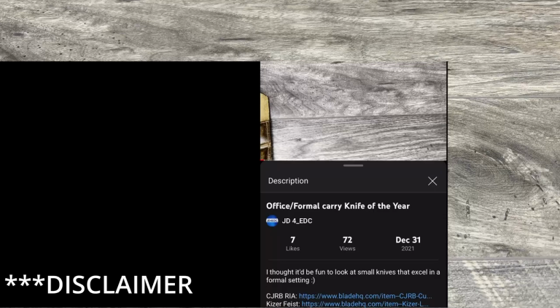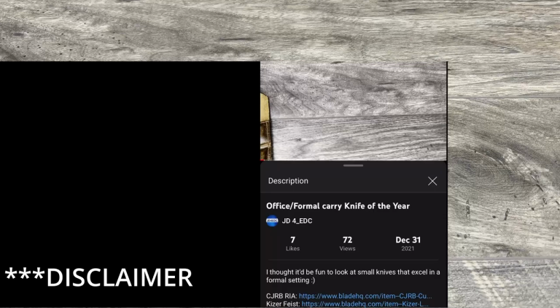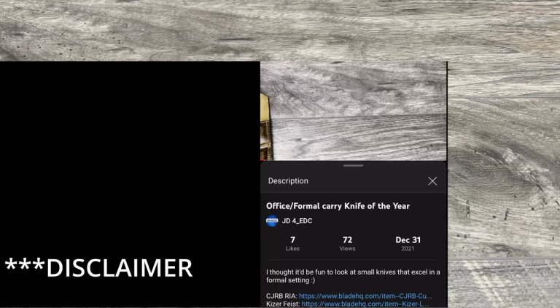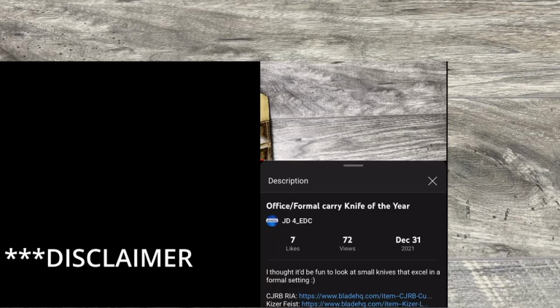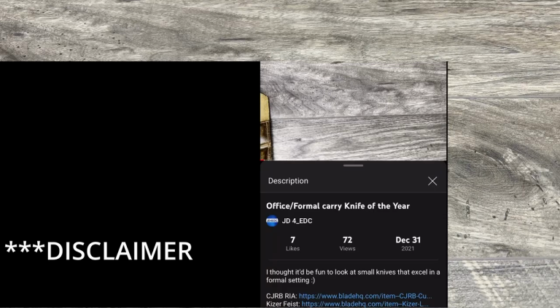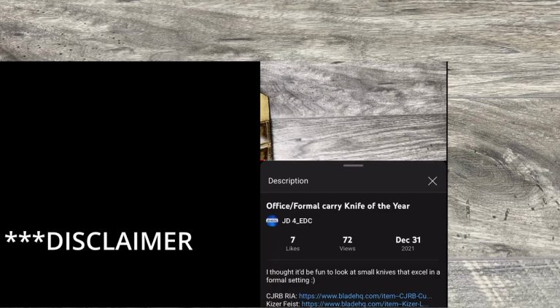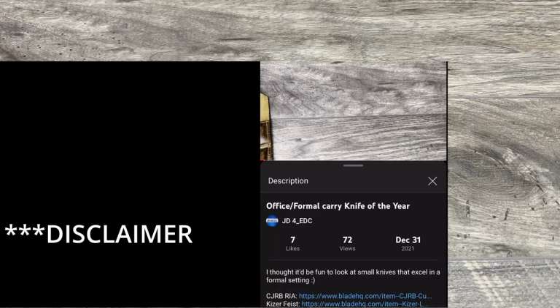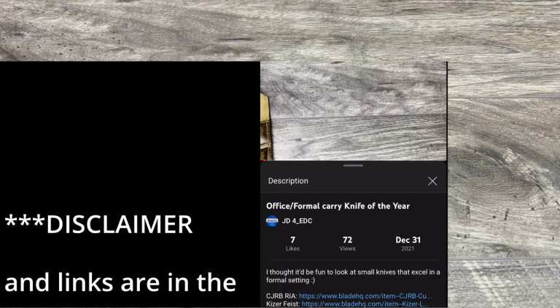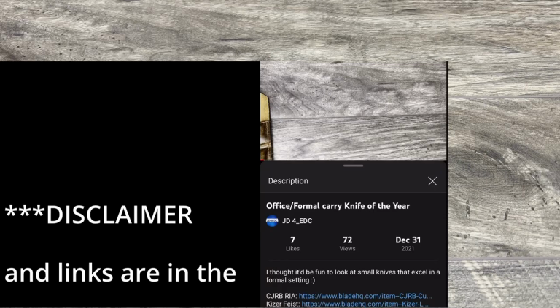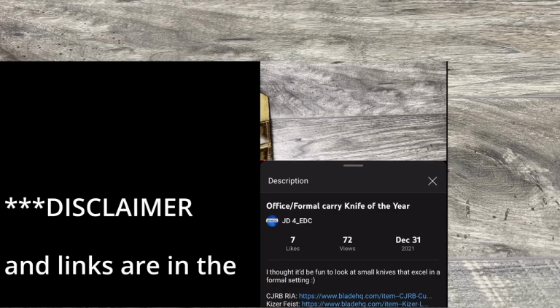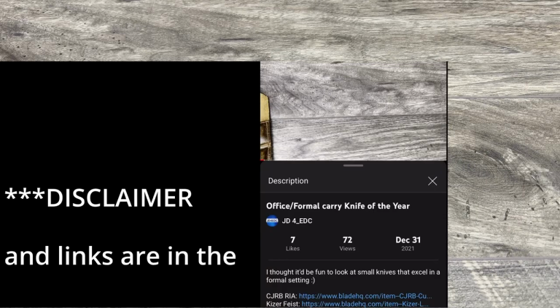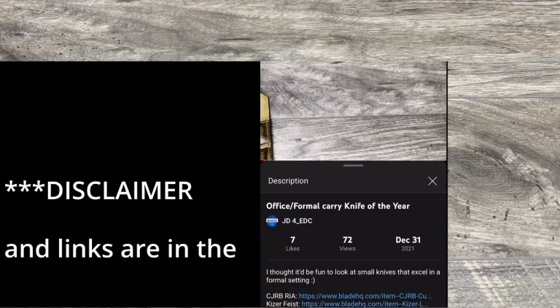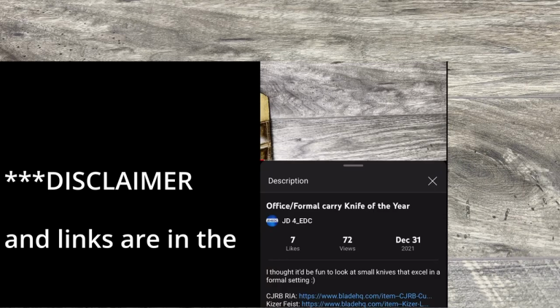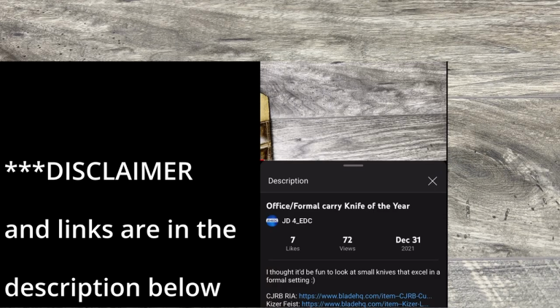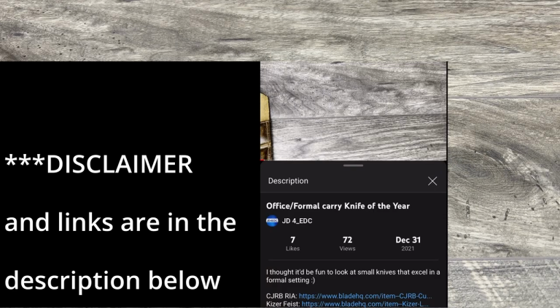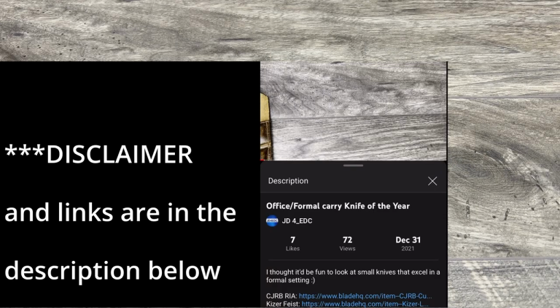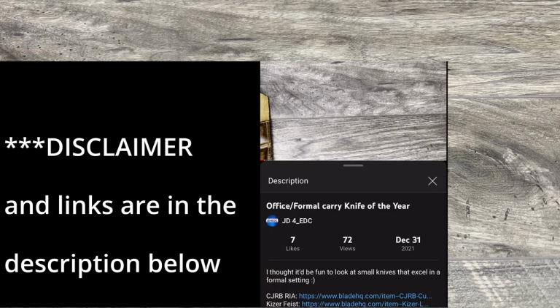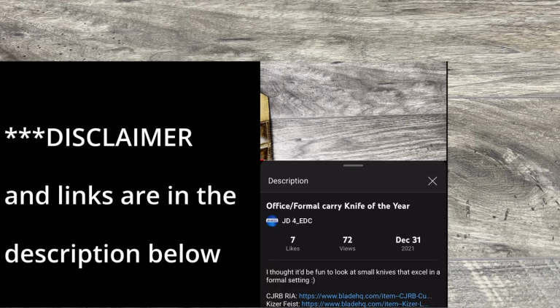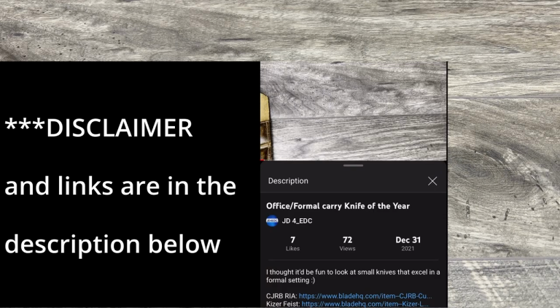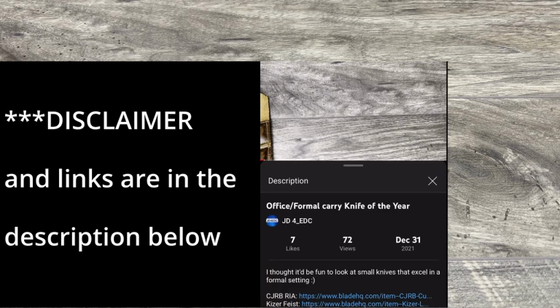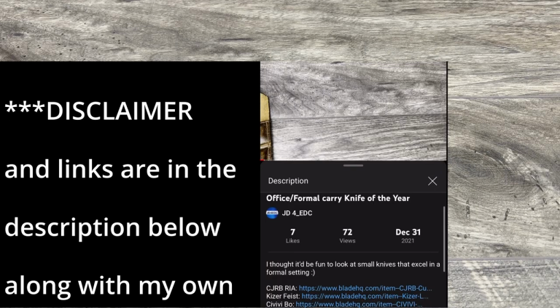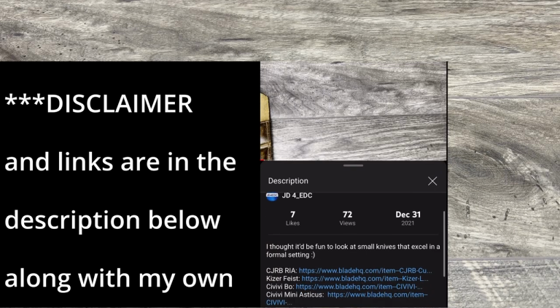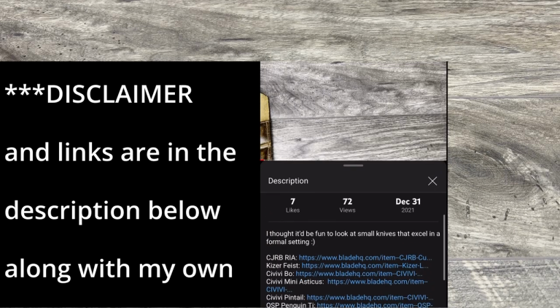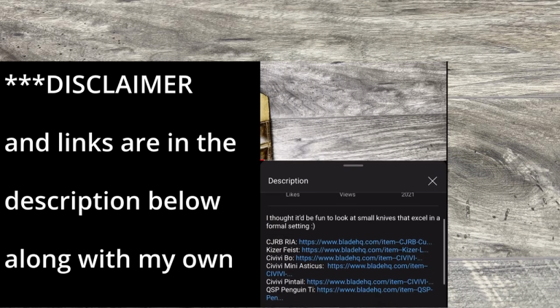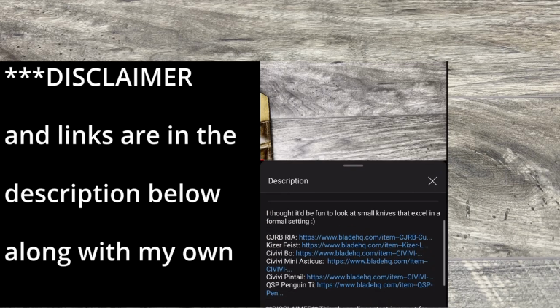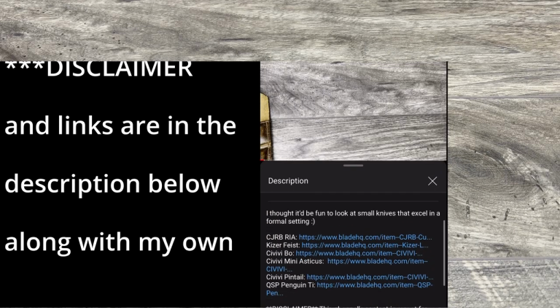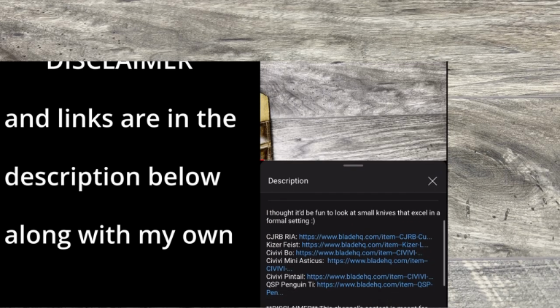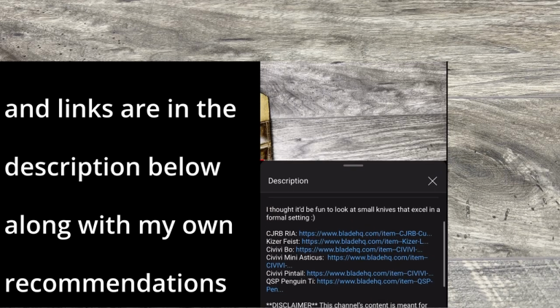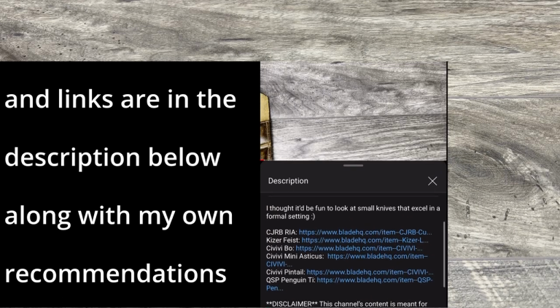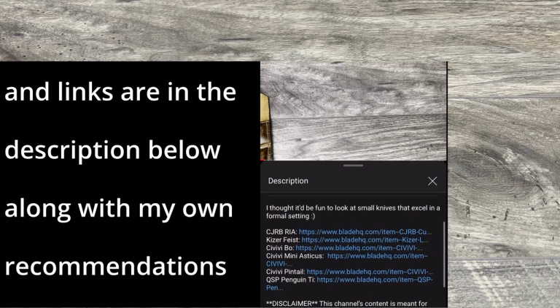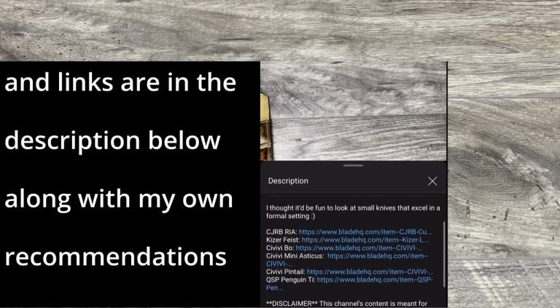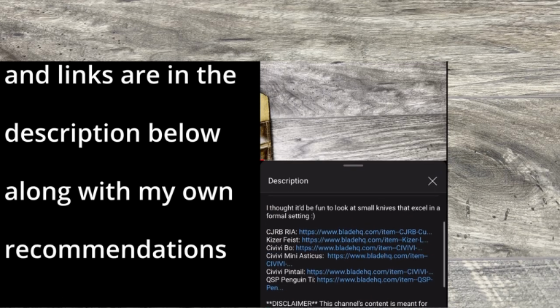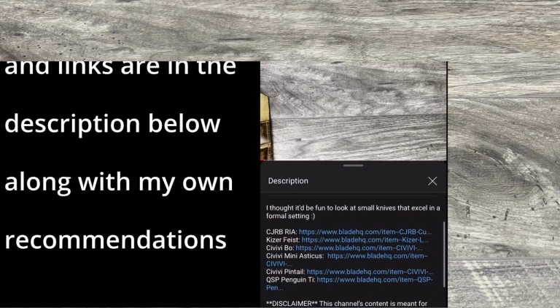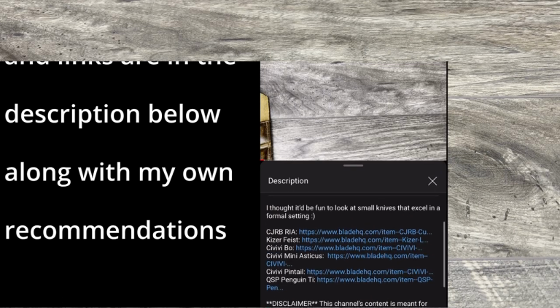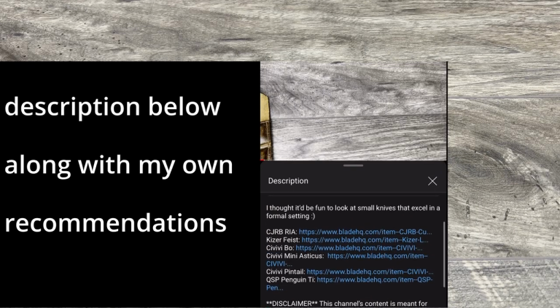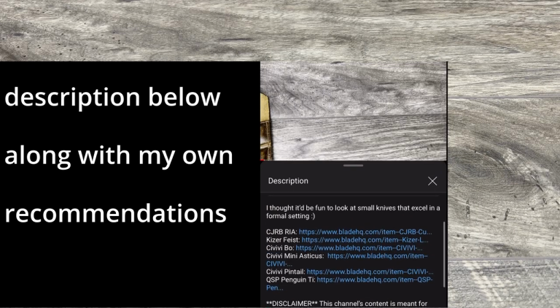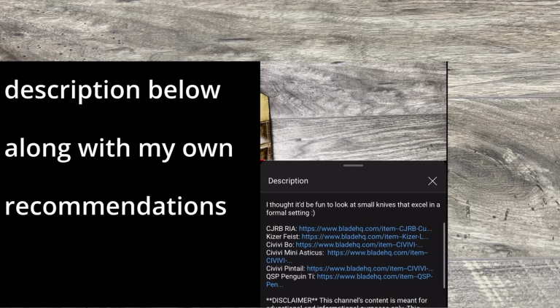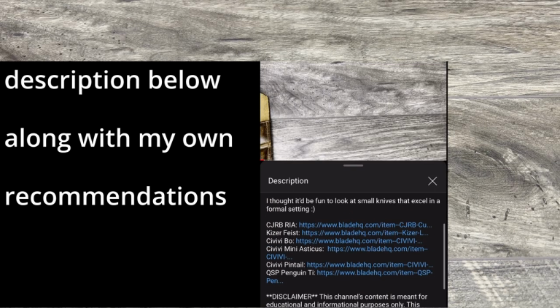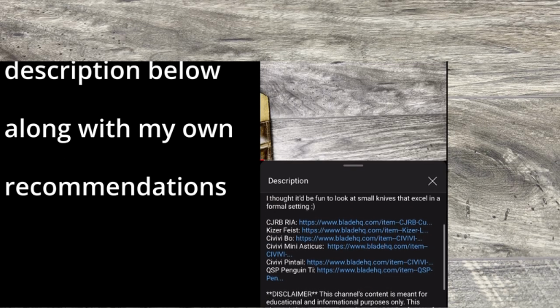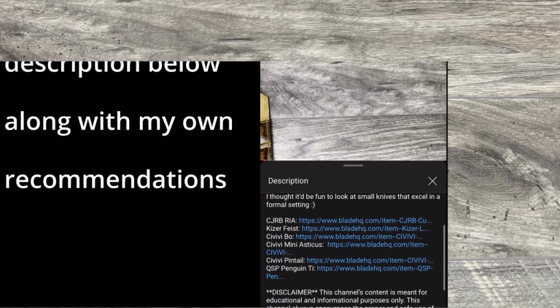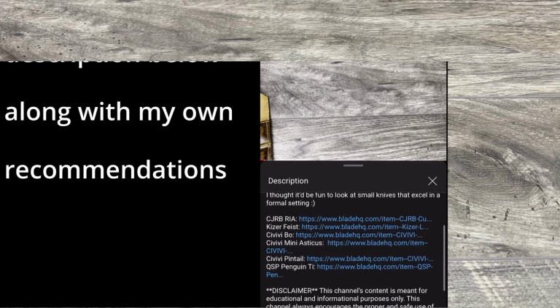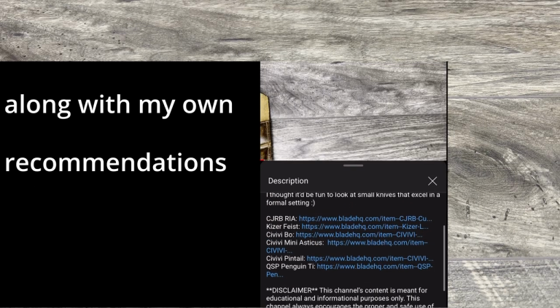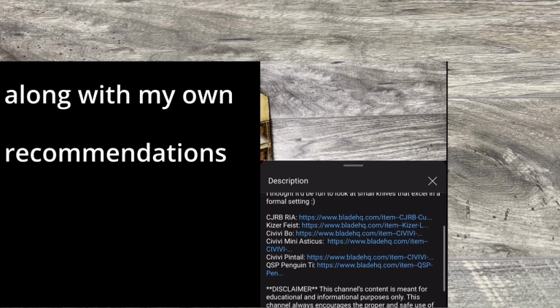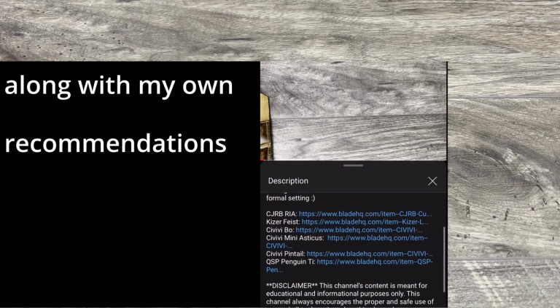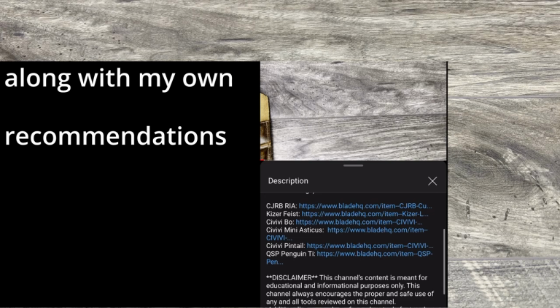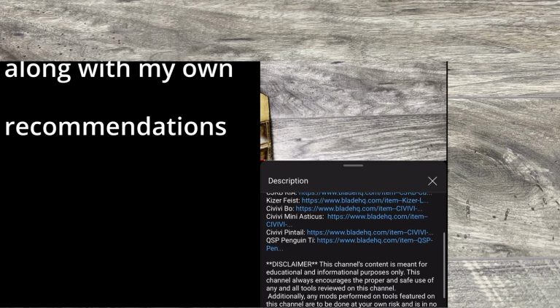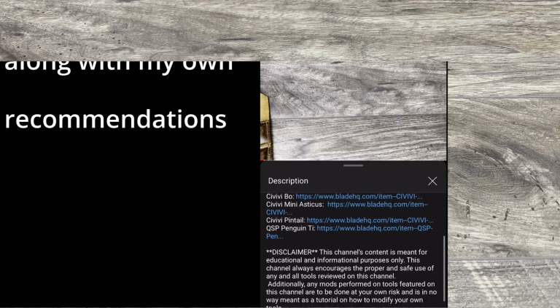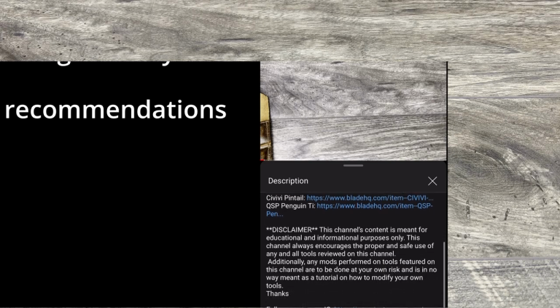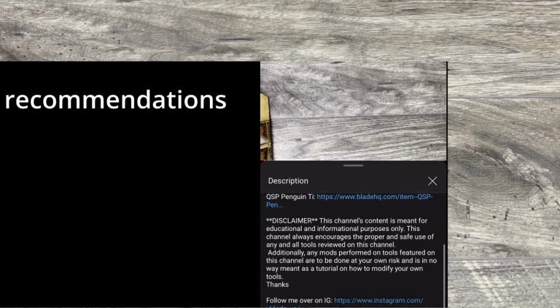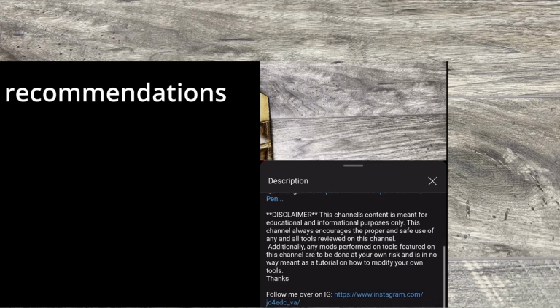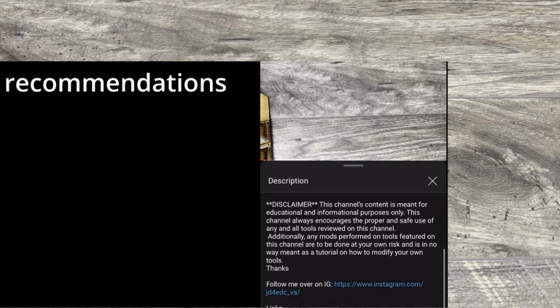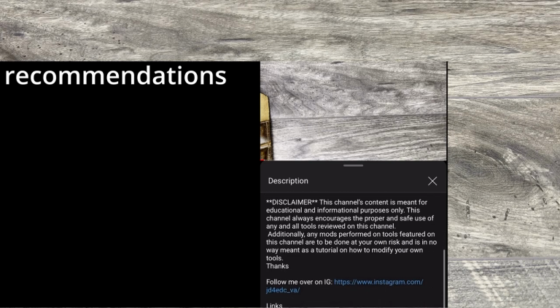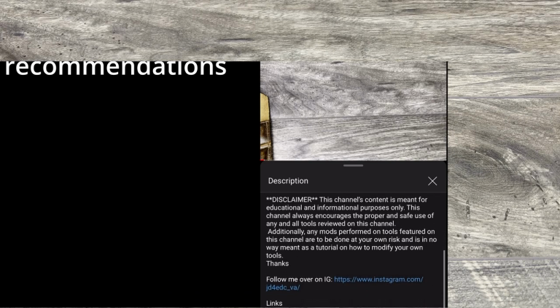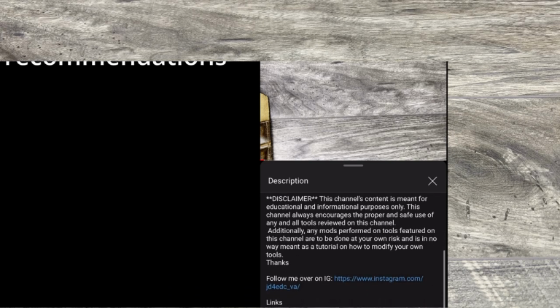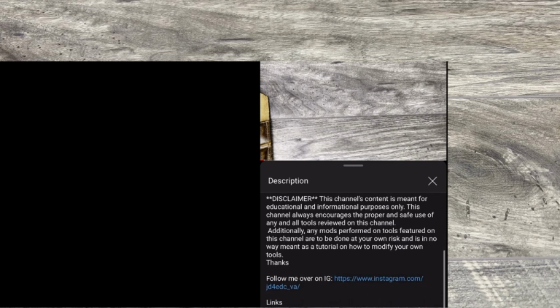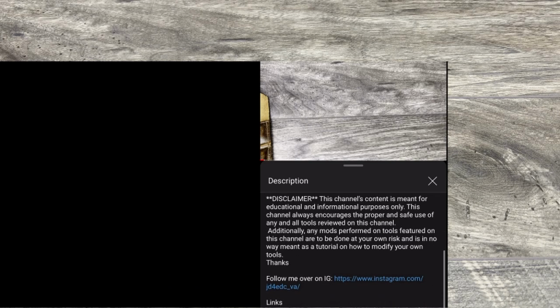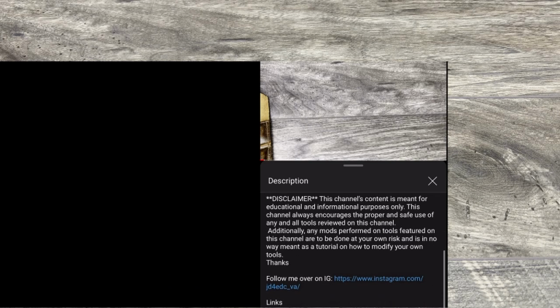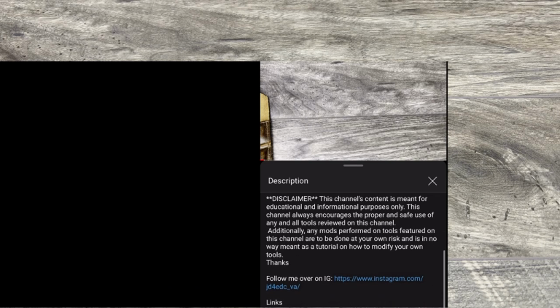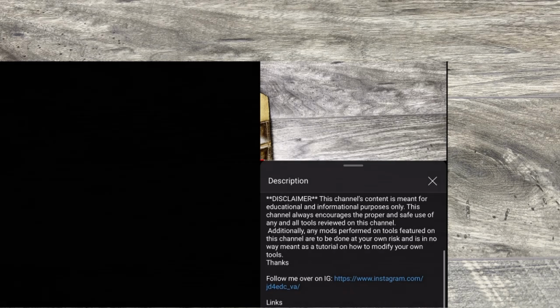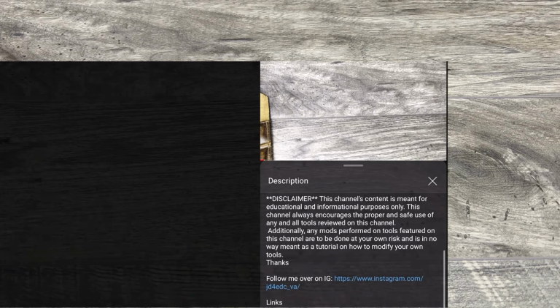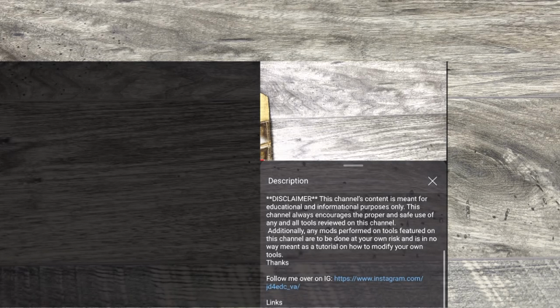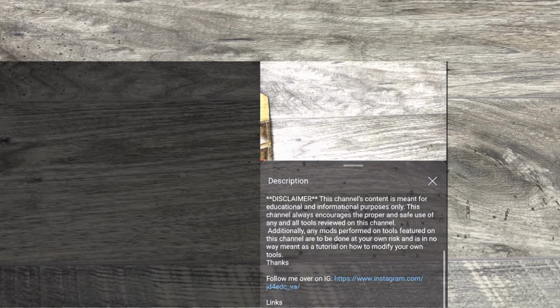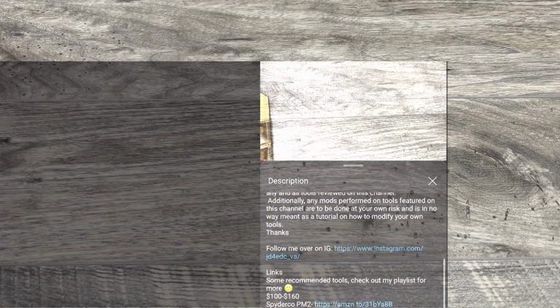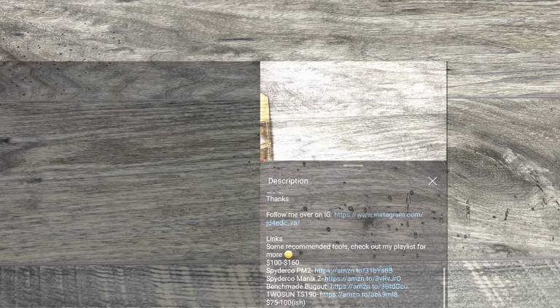What is up everyone? JD here. I hope you're all doing well today. Today I'm excited to bring everyone a new knife review.